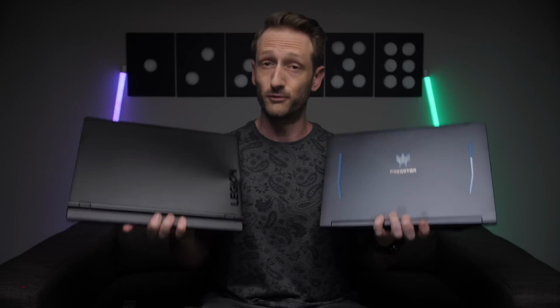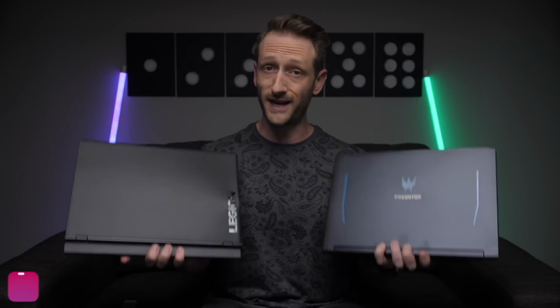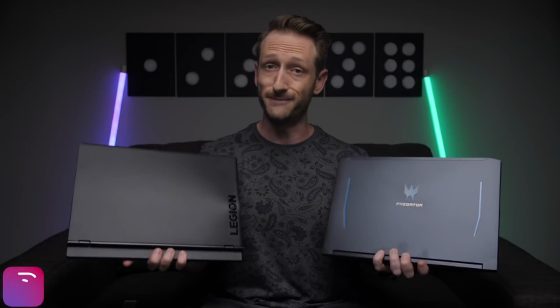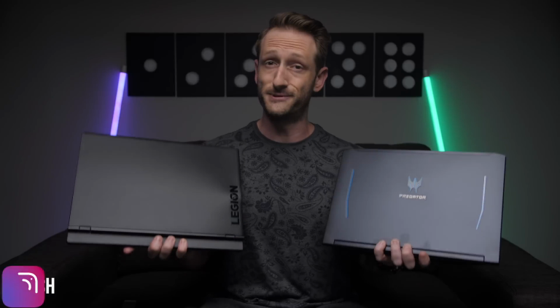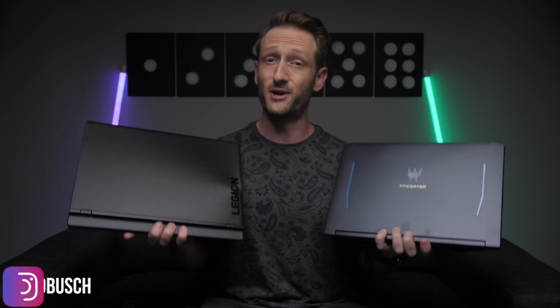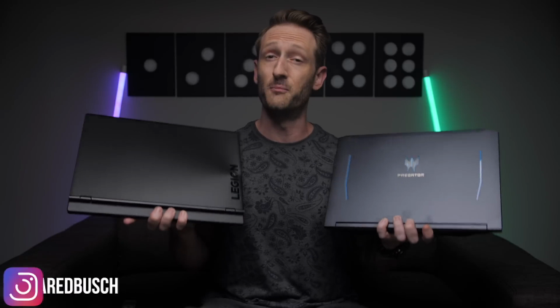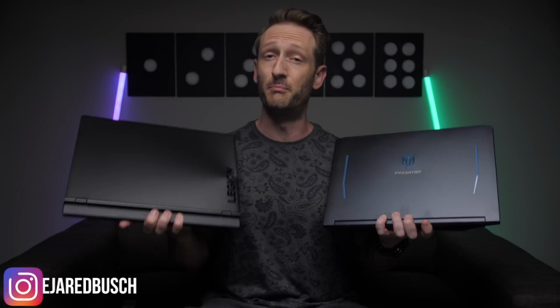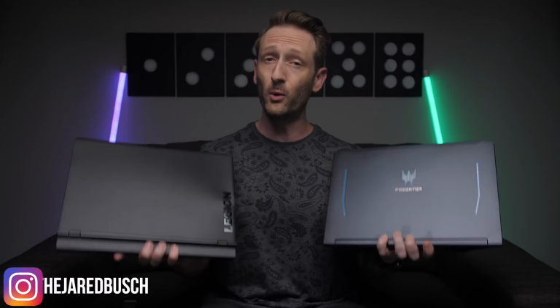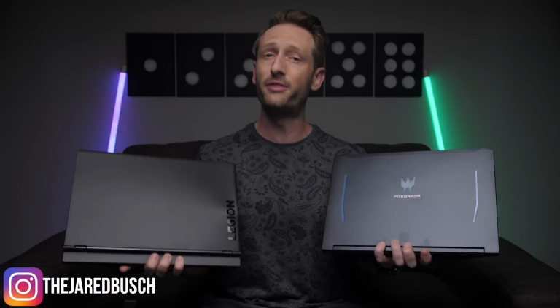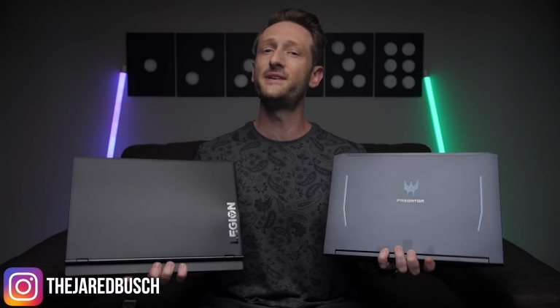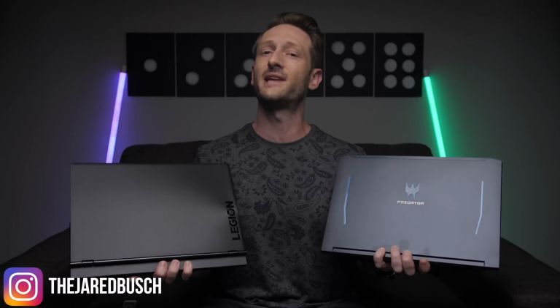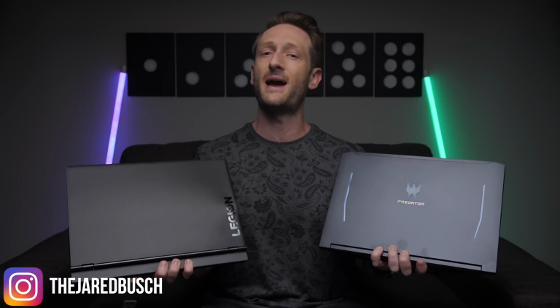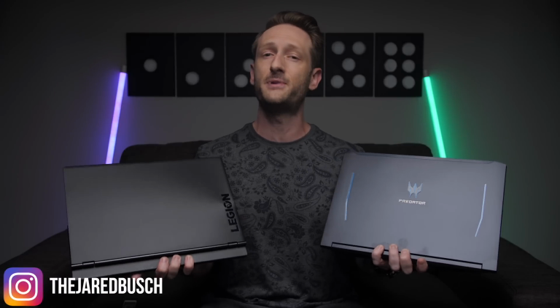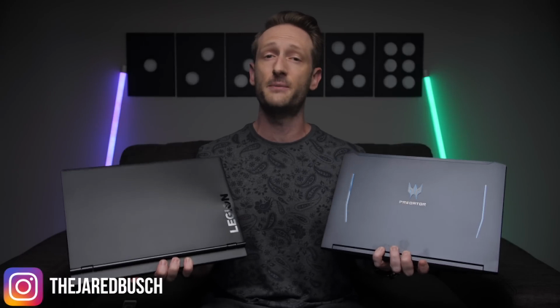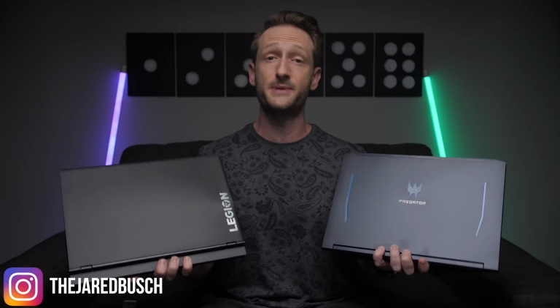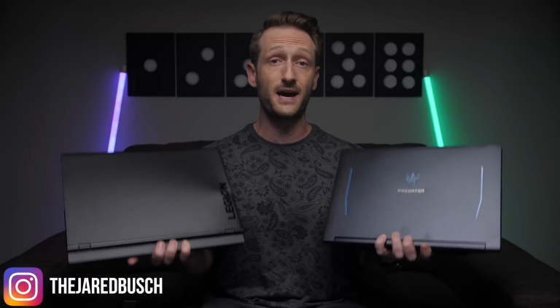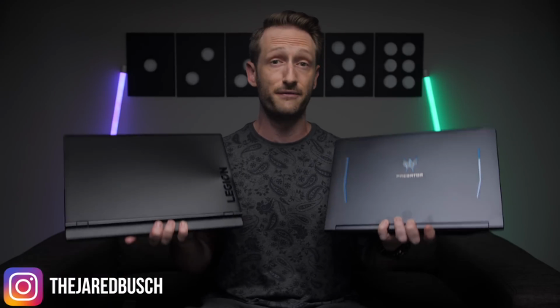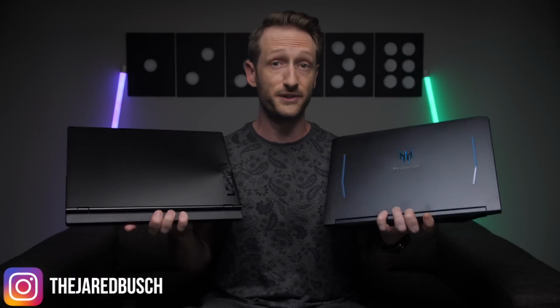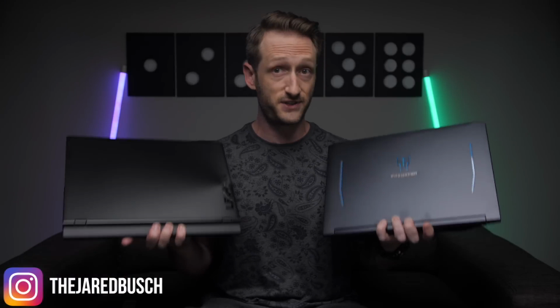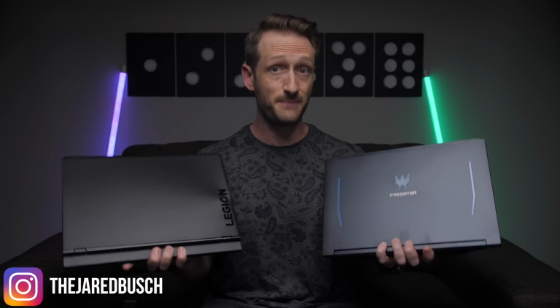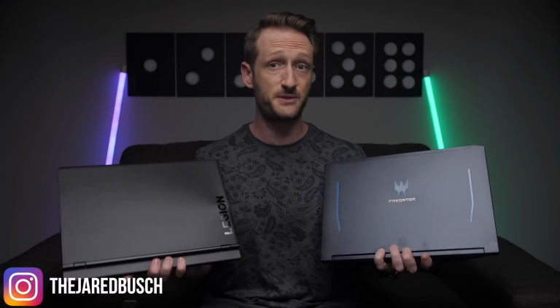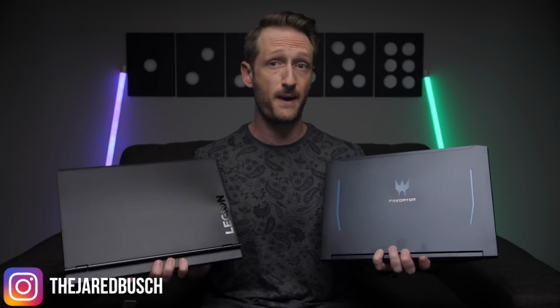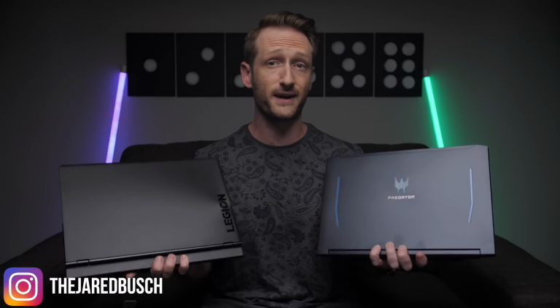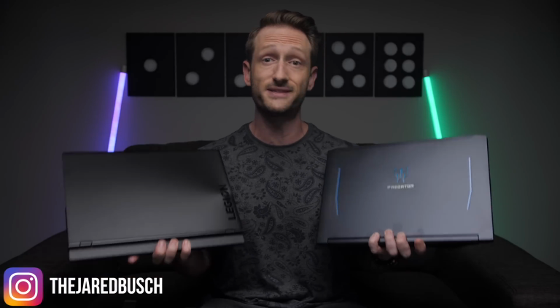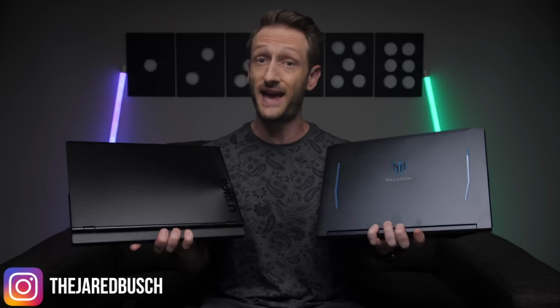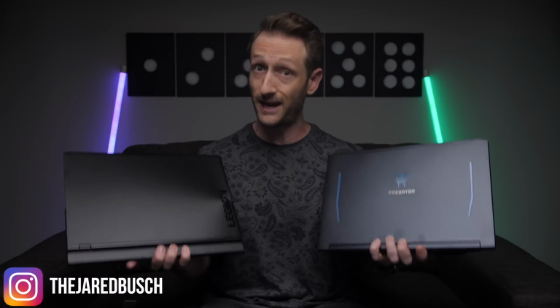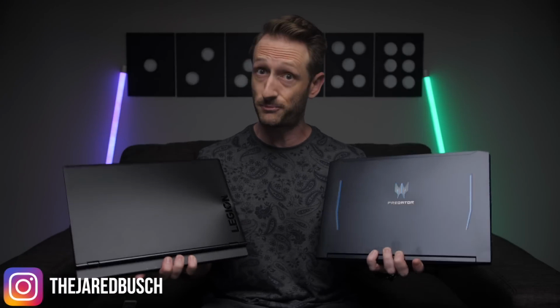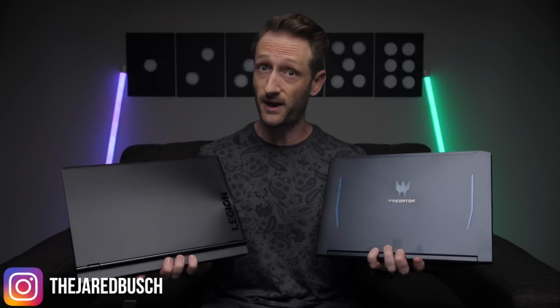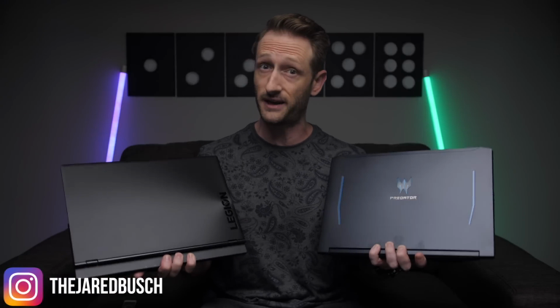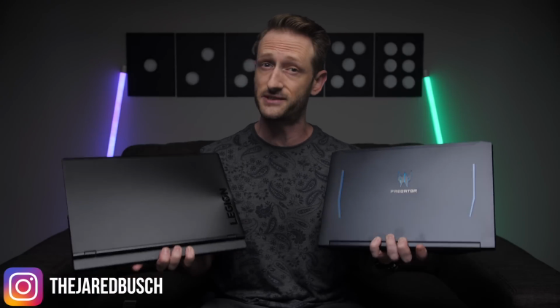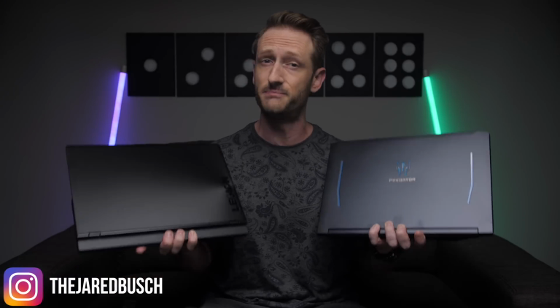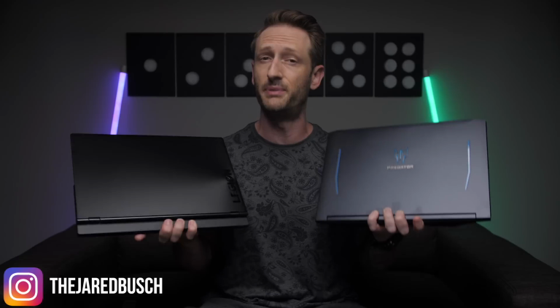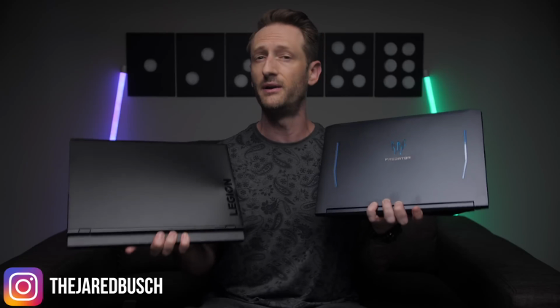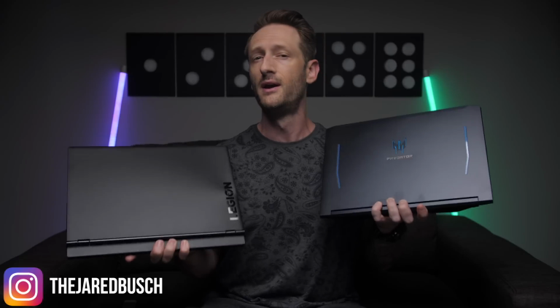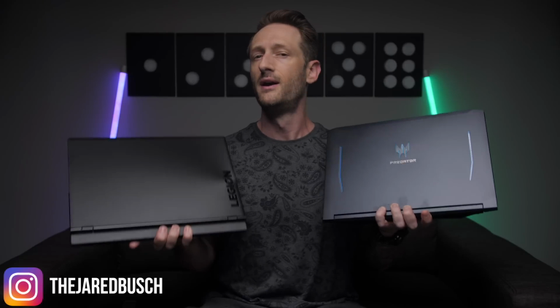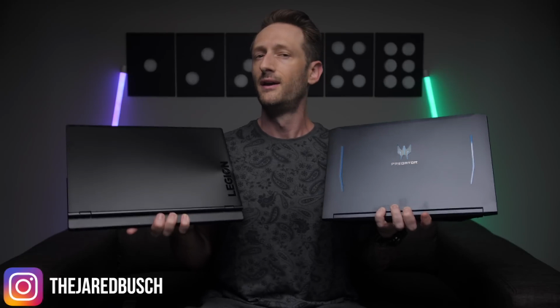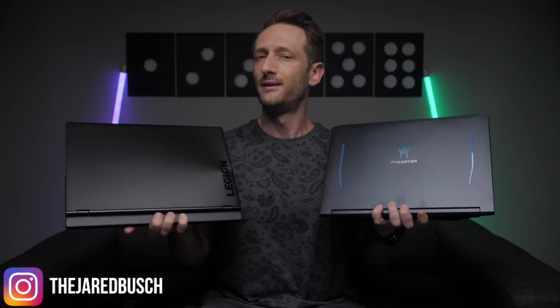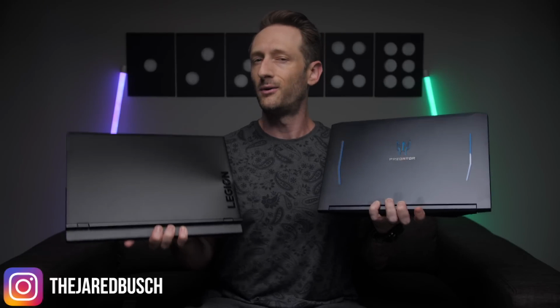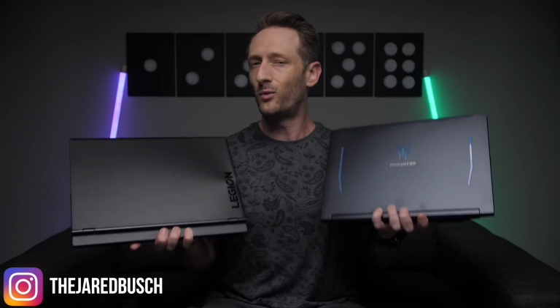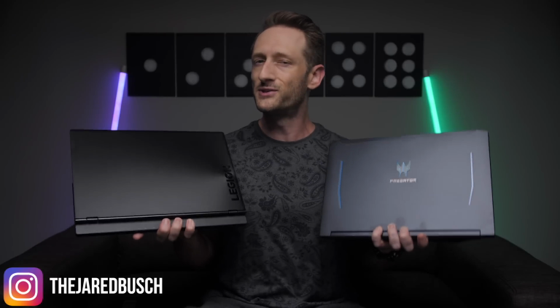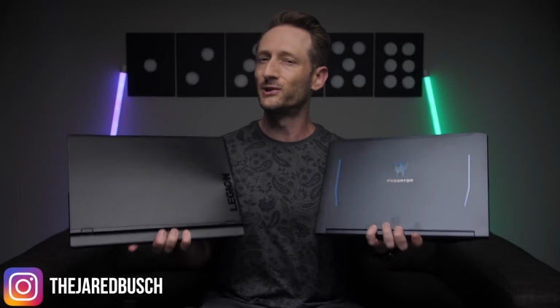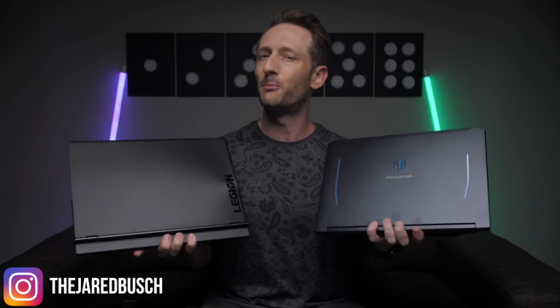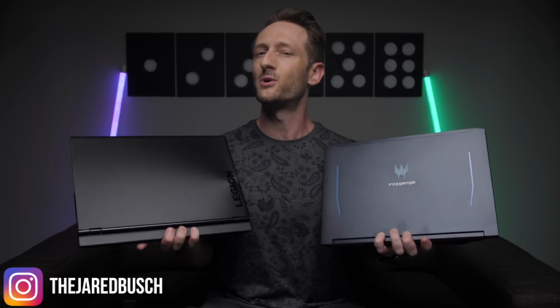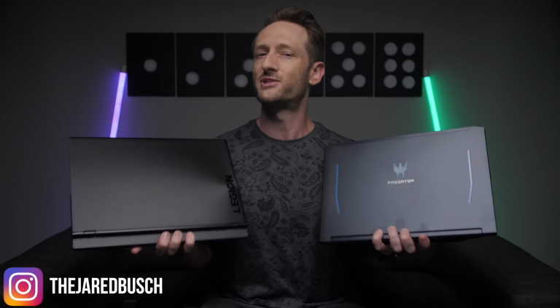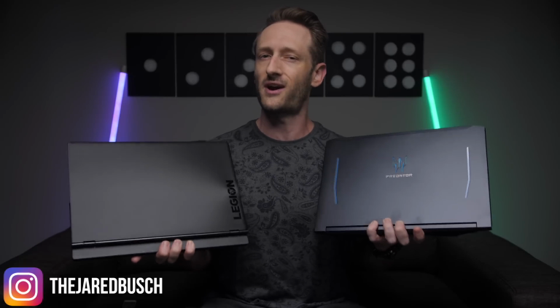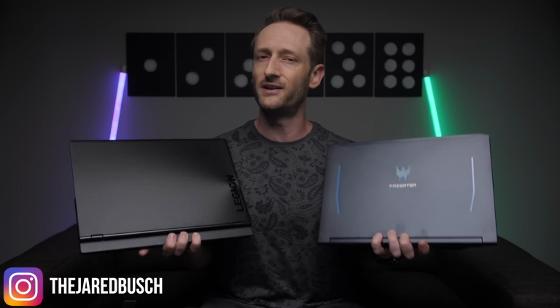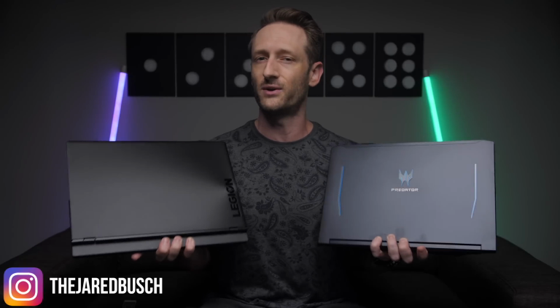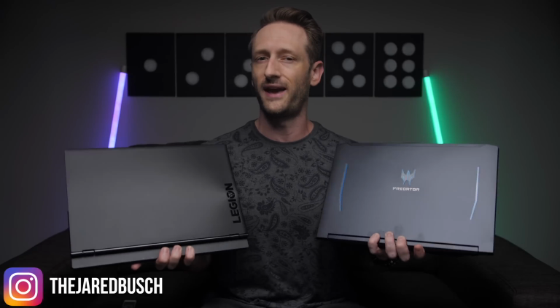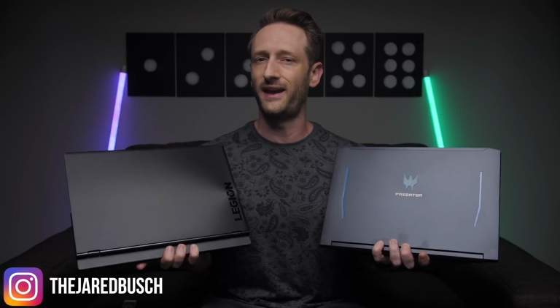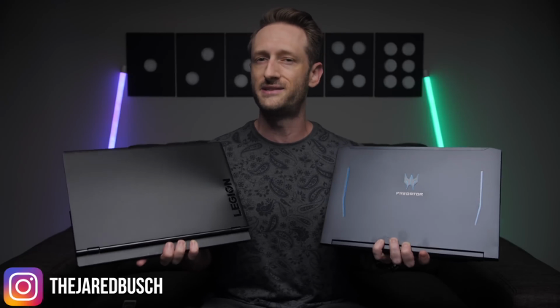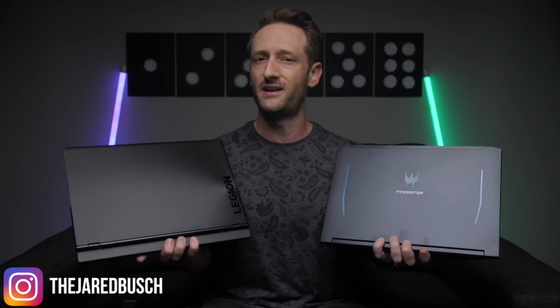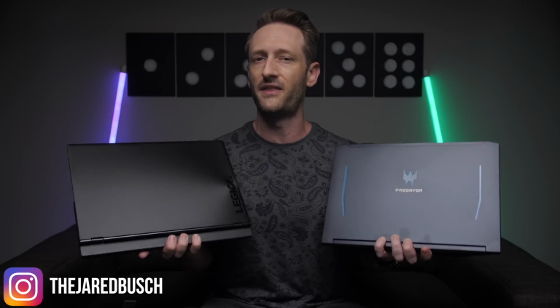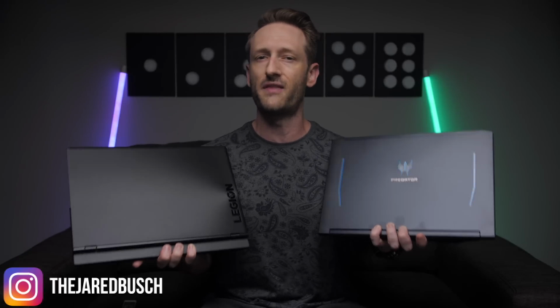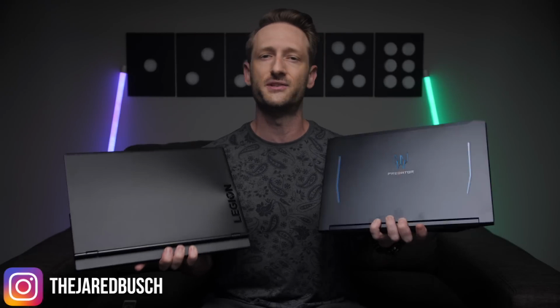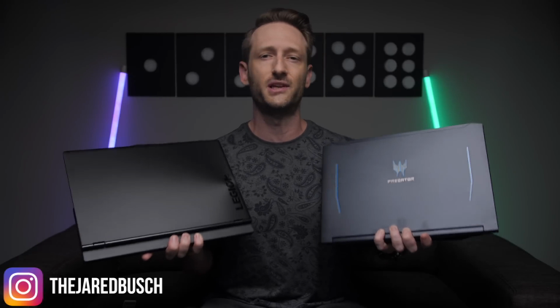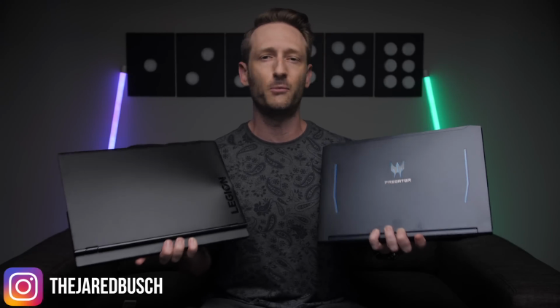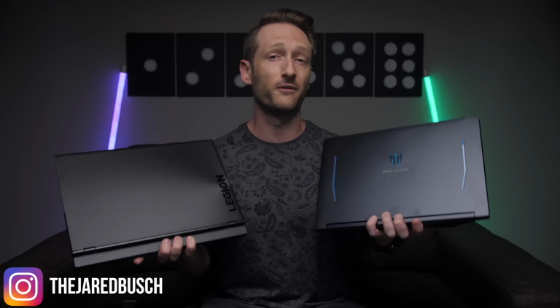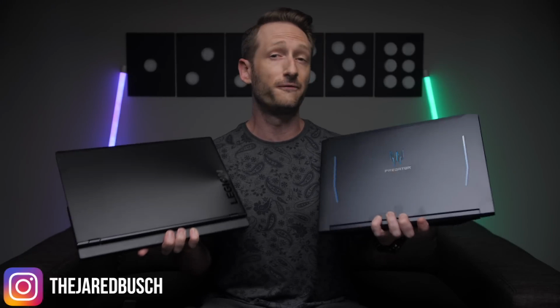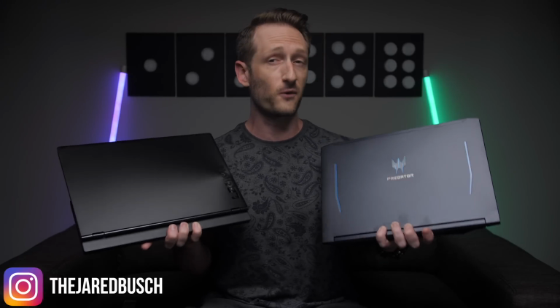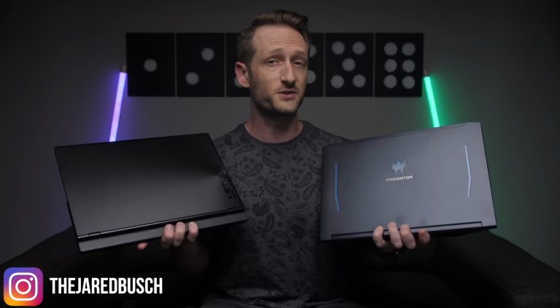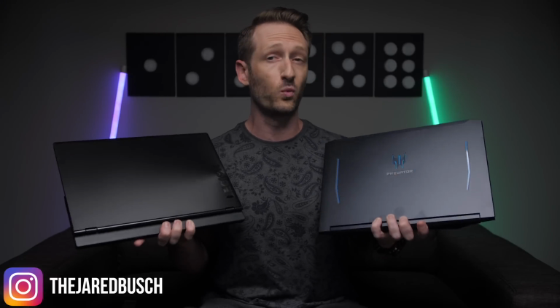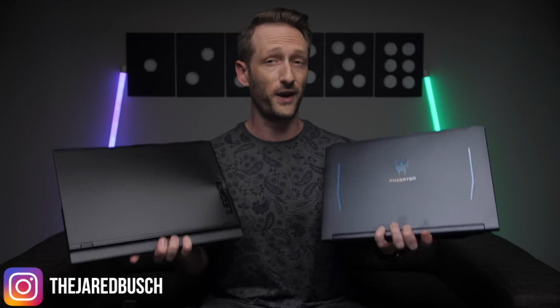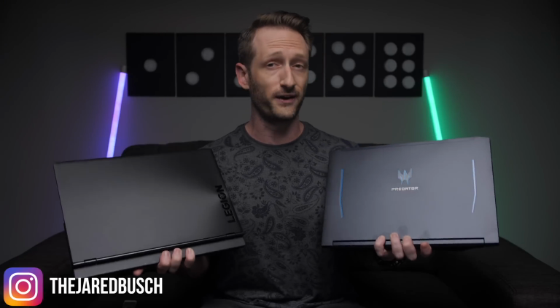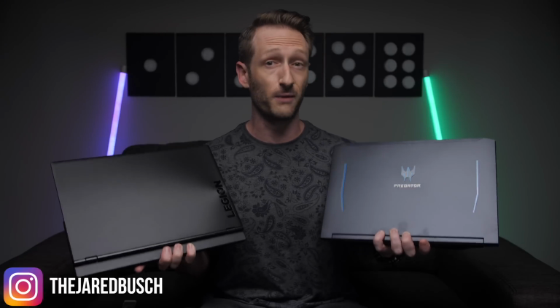Both of these laptops have the same specs and price, but one's a little more Scarlett Johansson and the other's a little more Forest Whitaker.